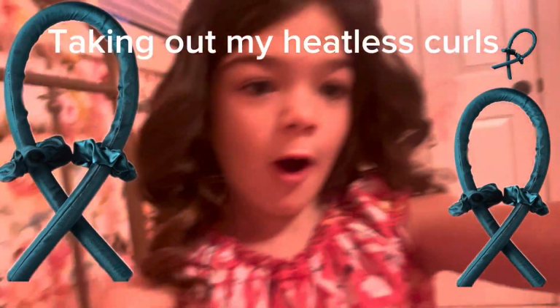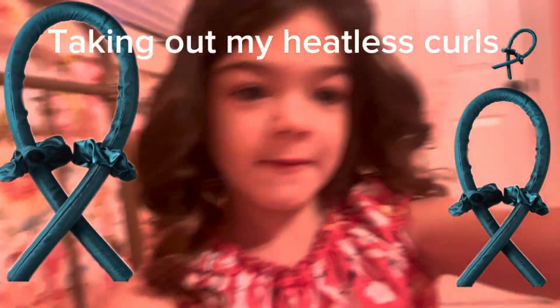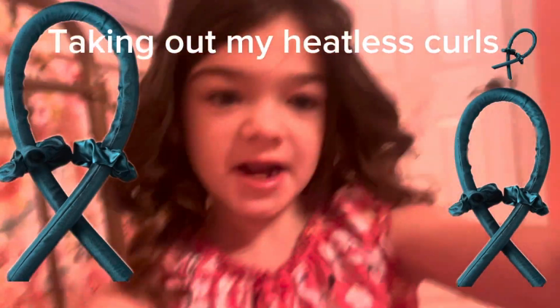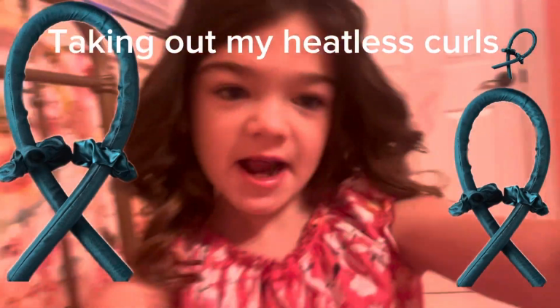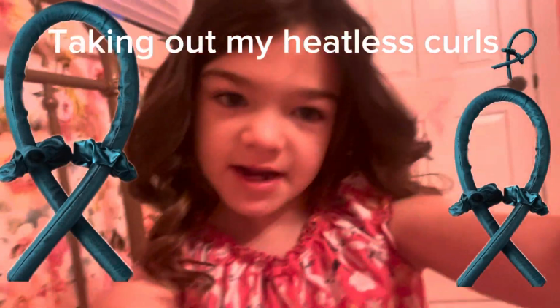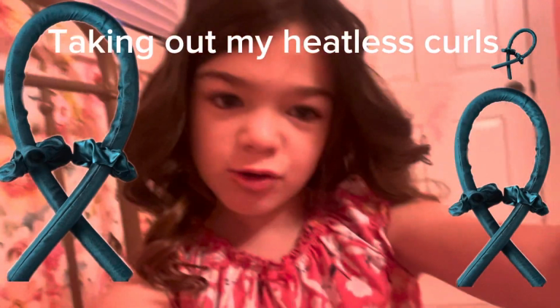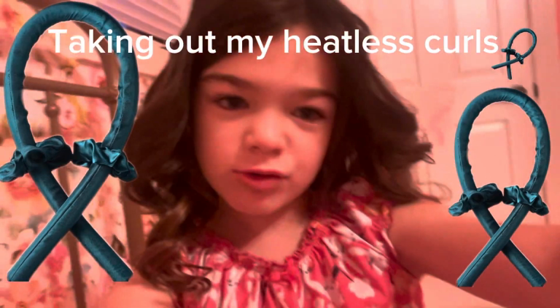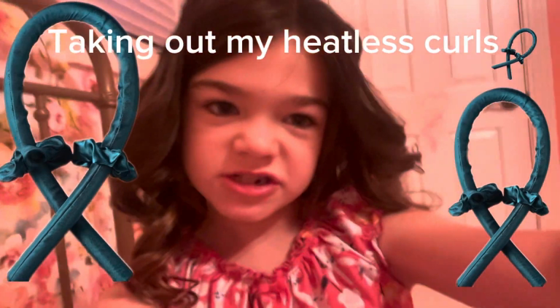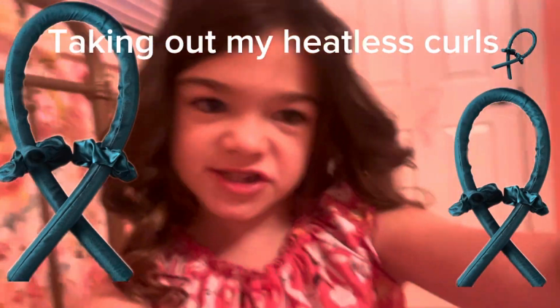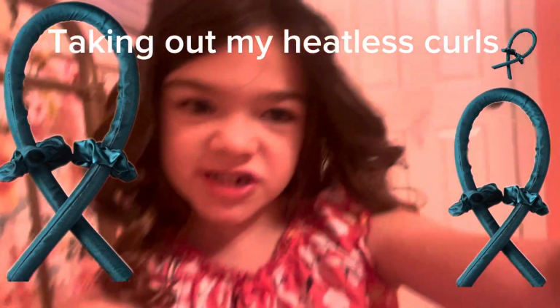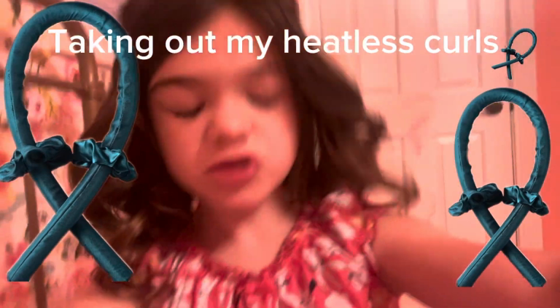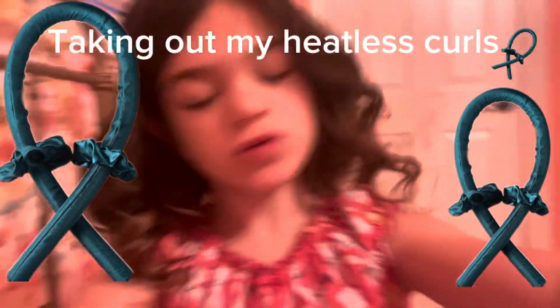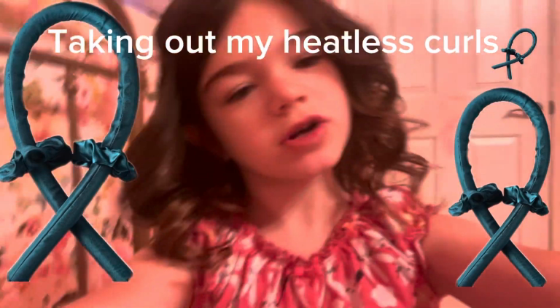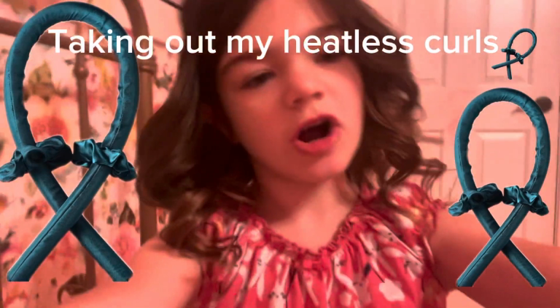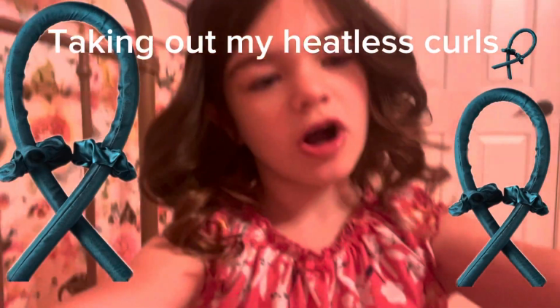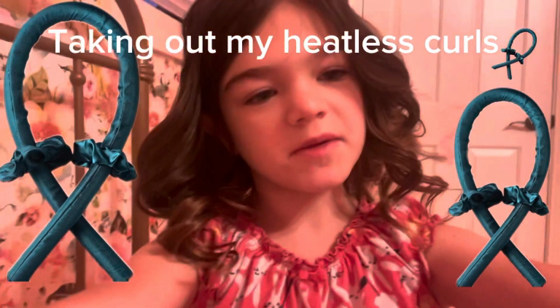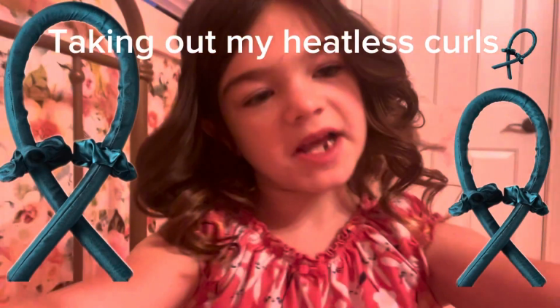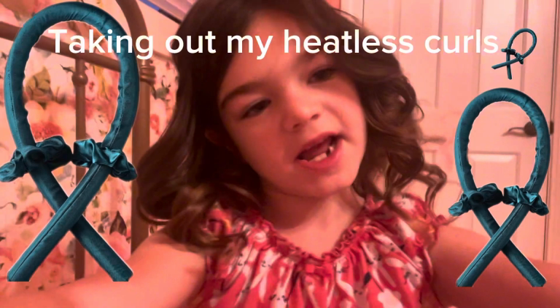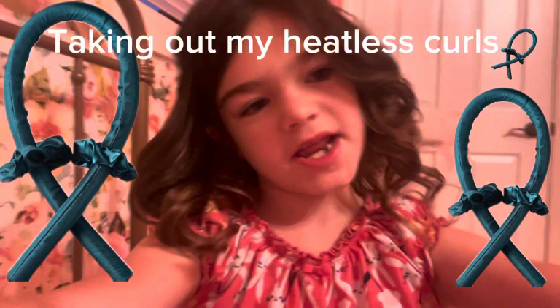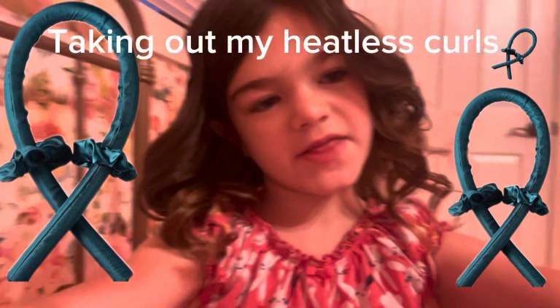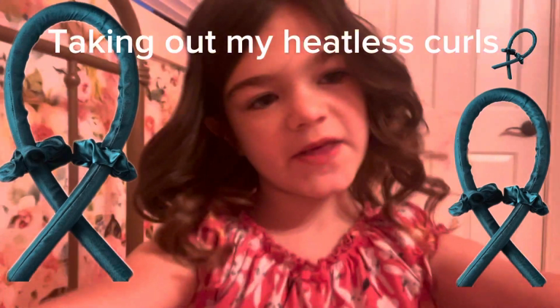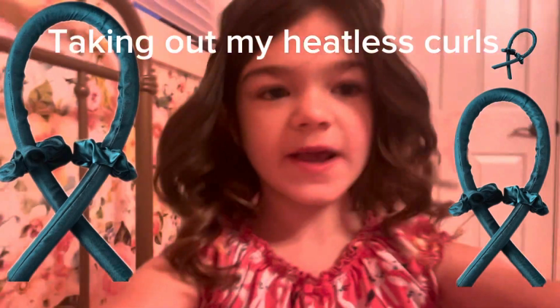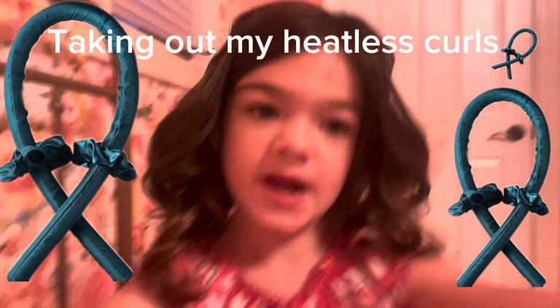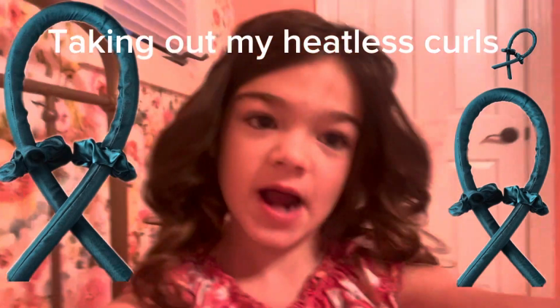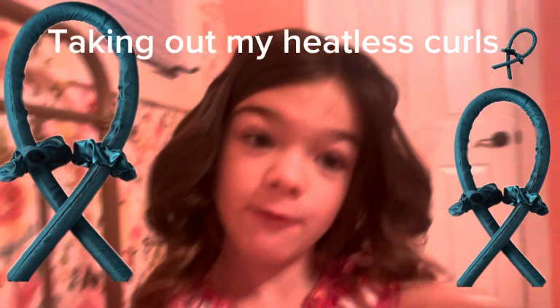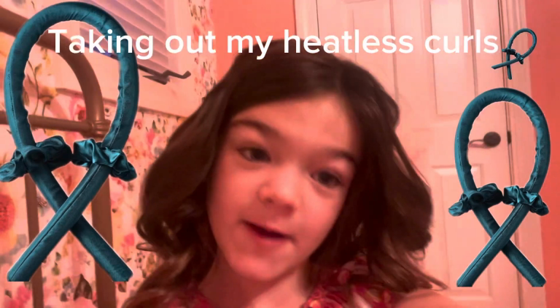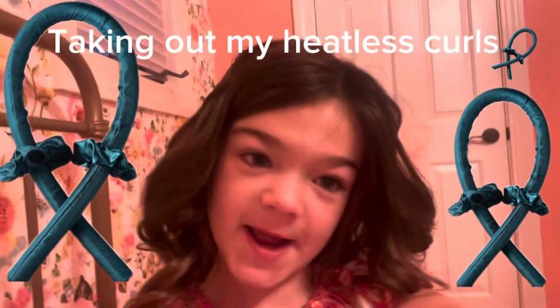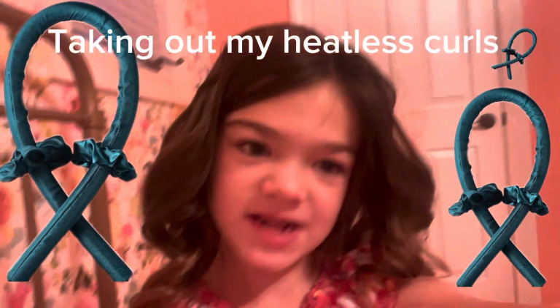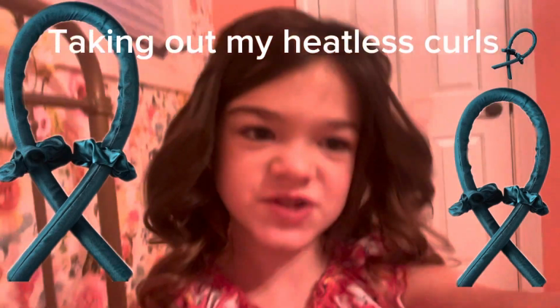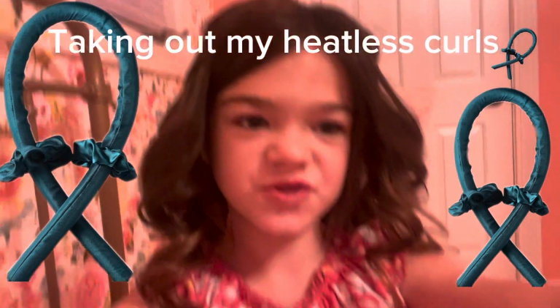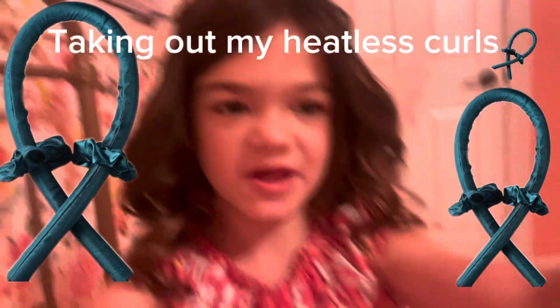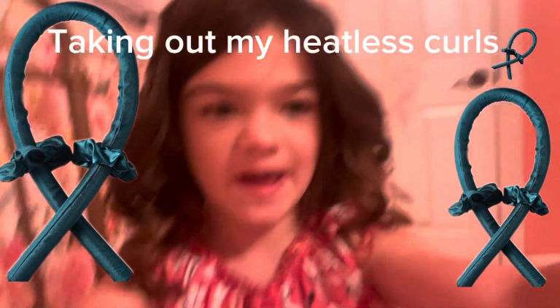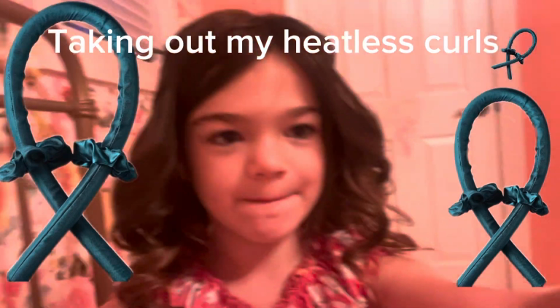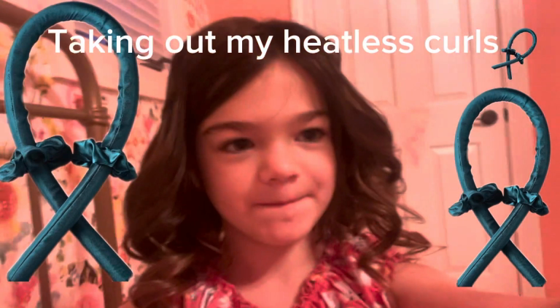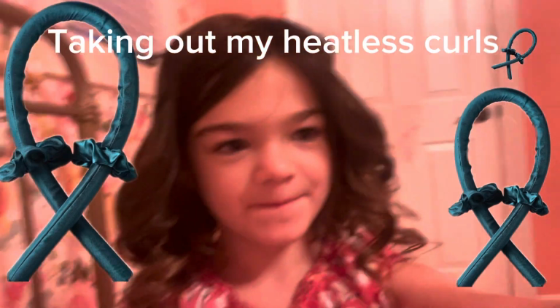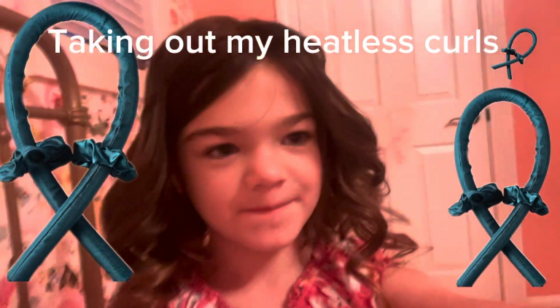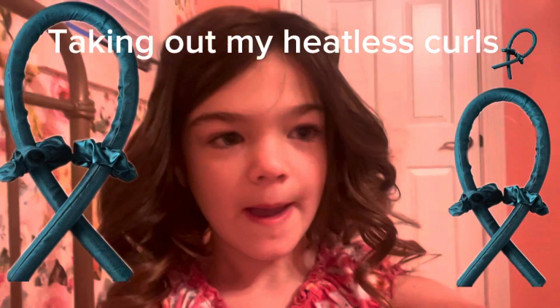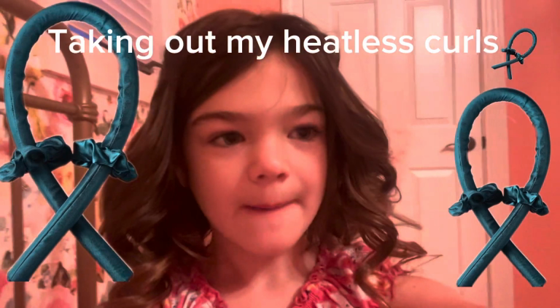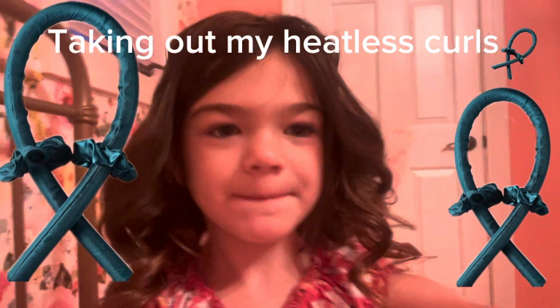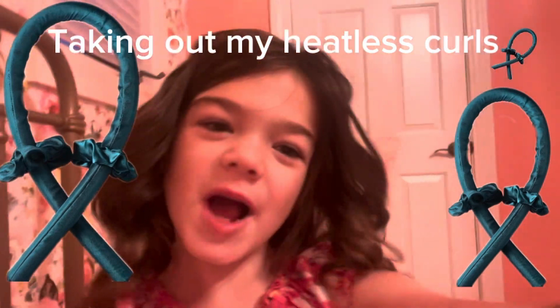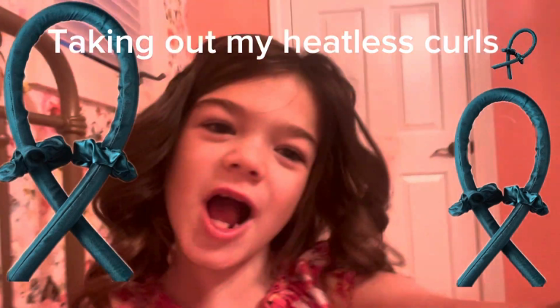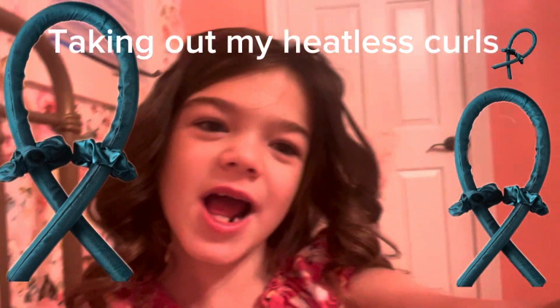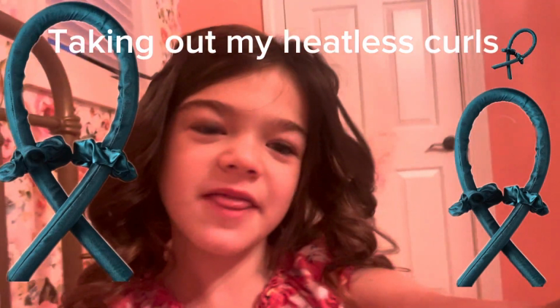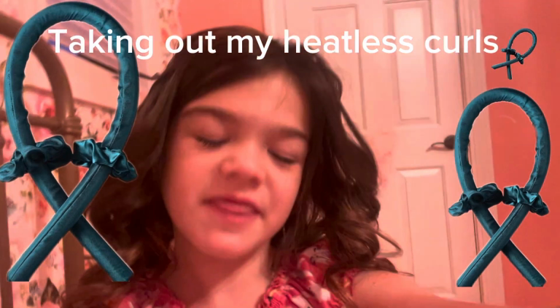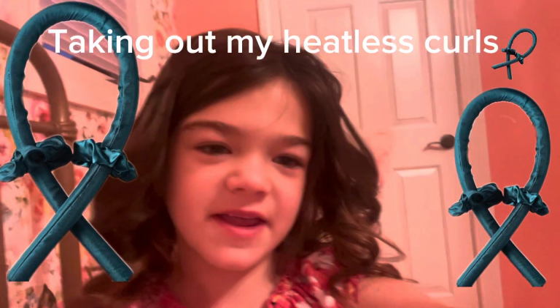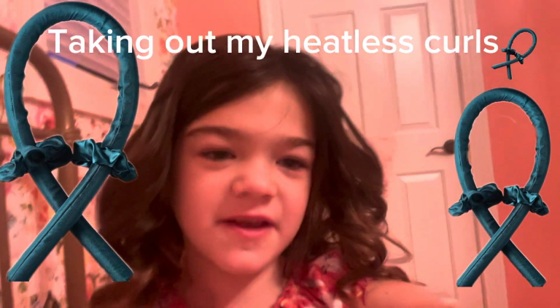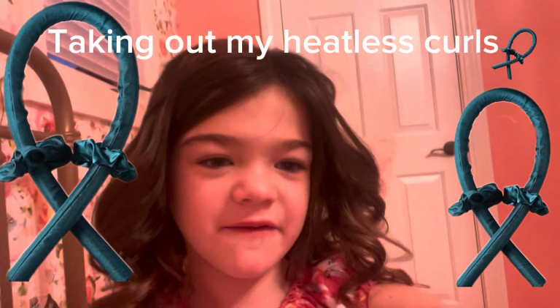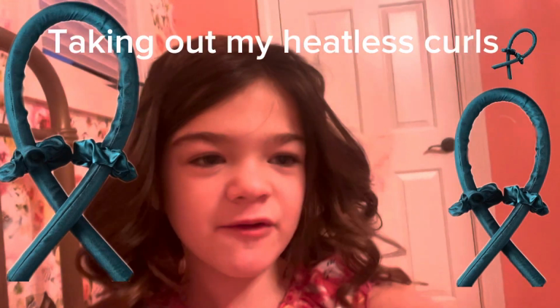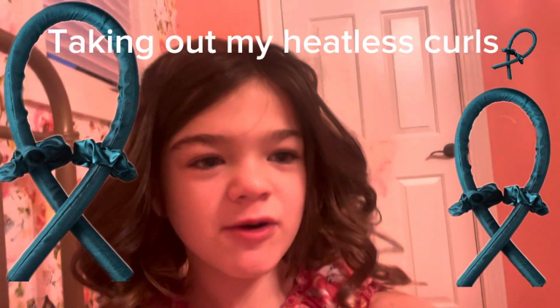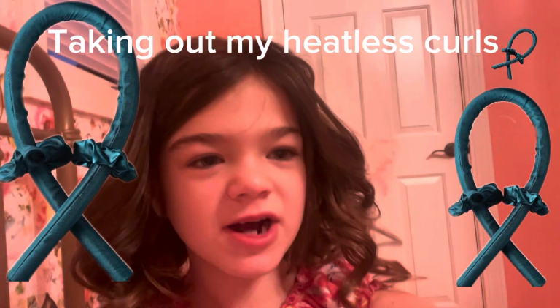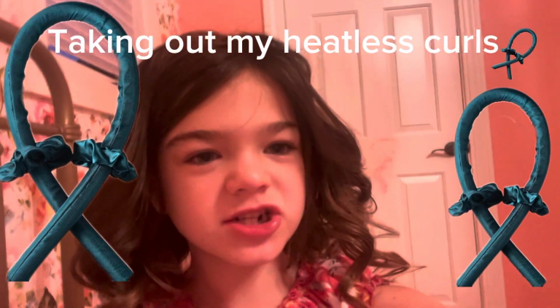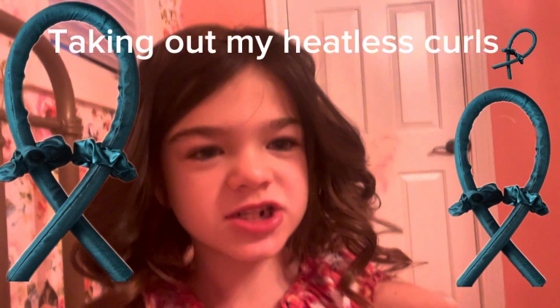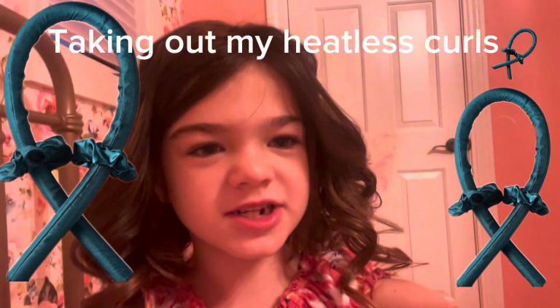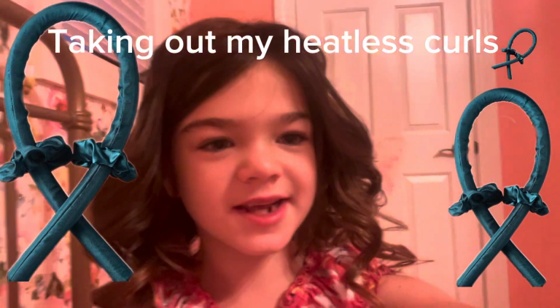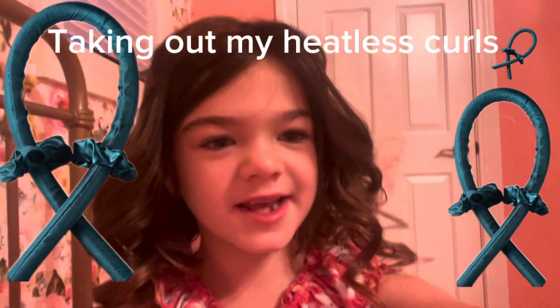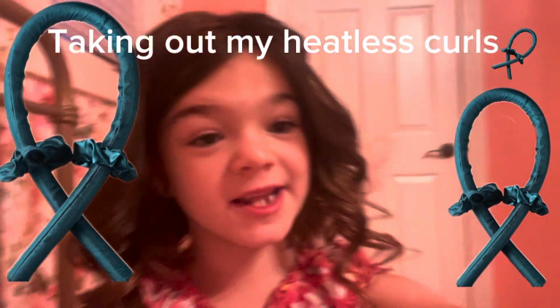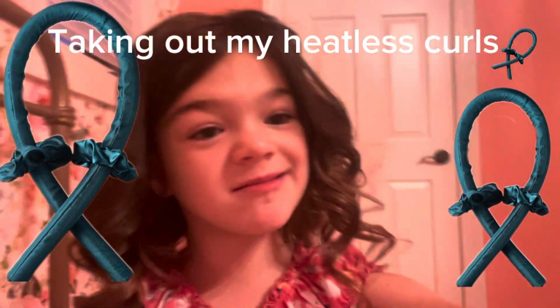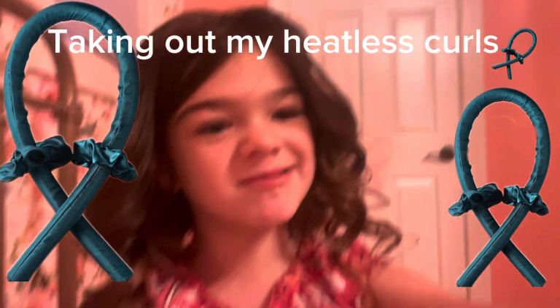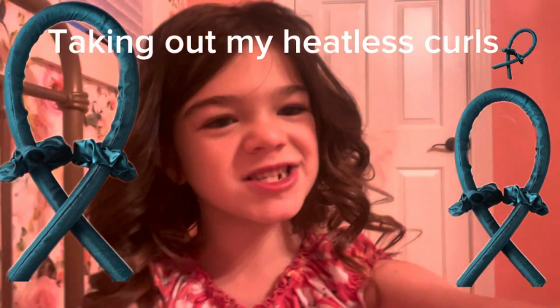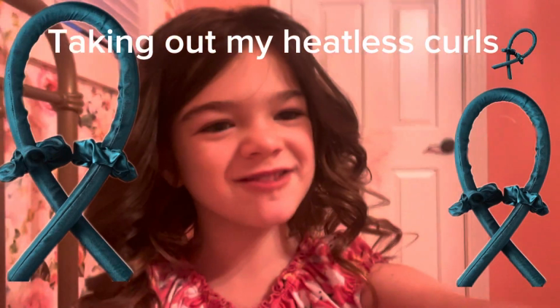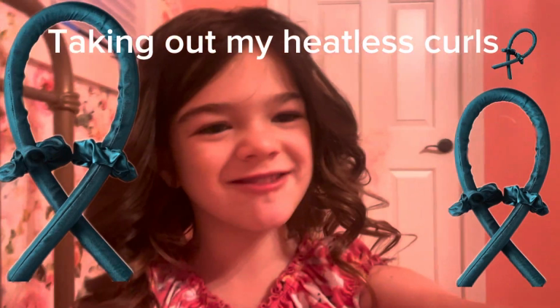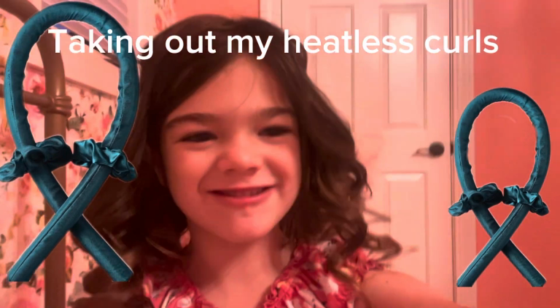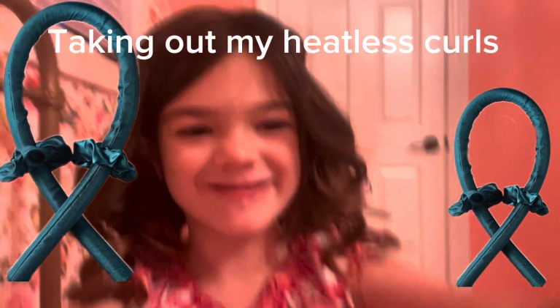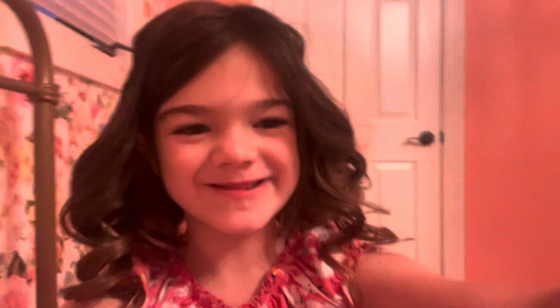Remember, bye. Like and subscribe. I love the curls. Bye.